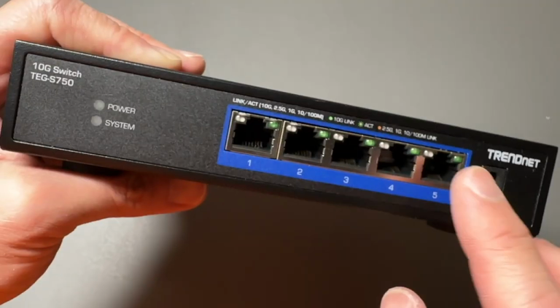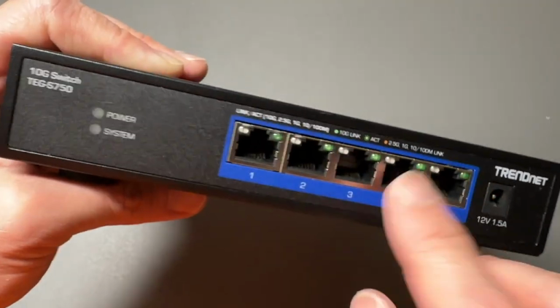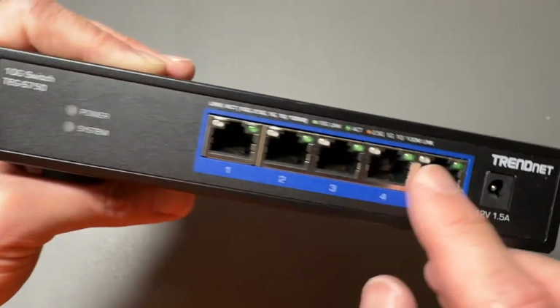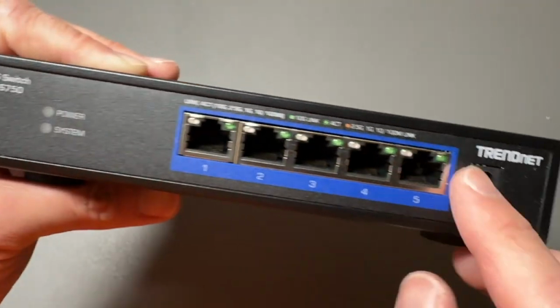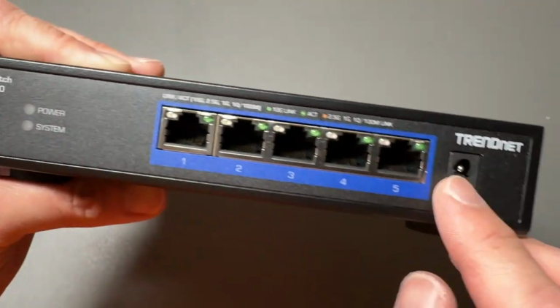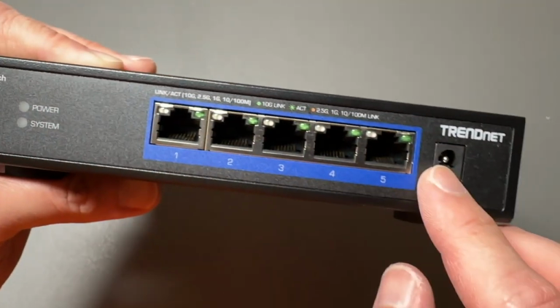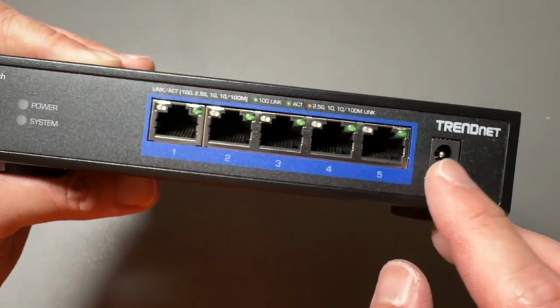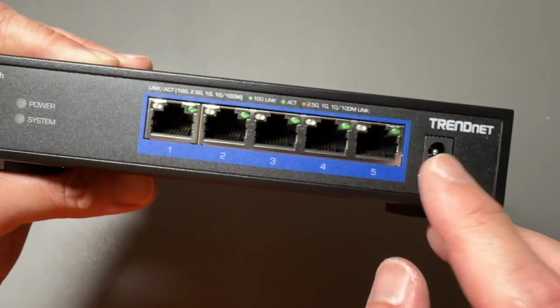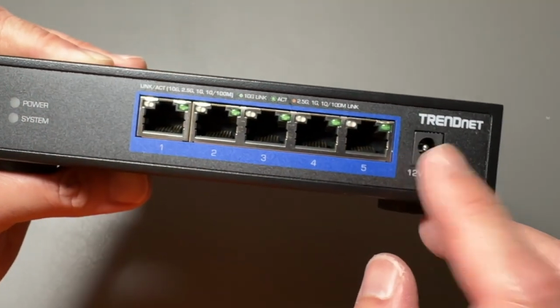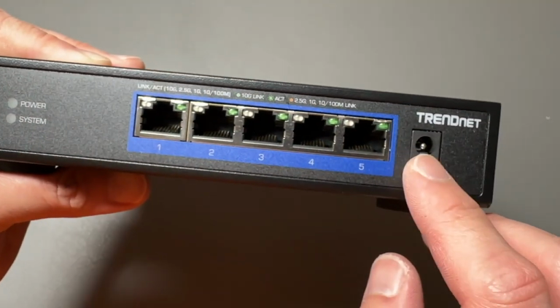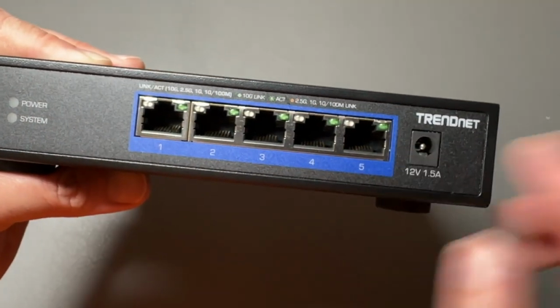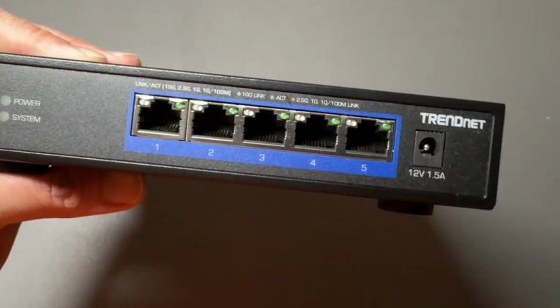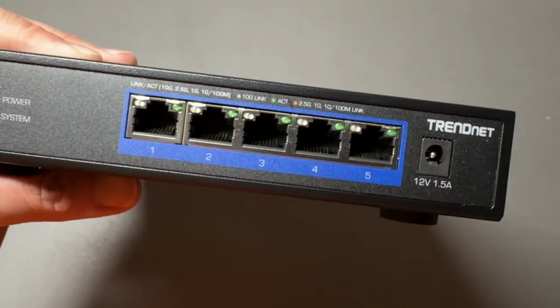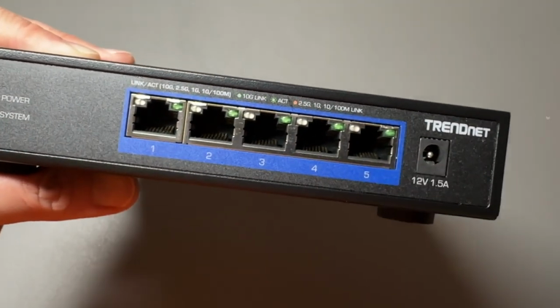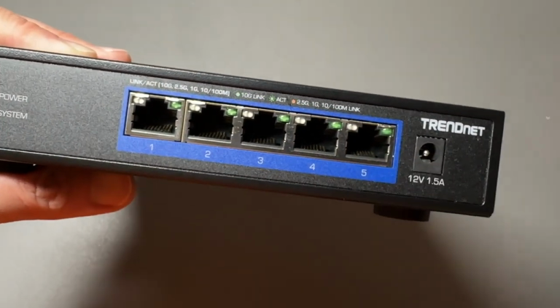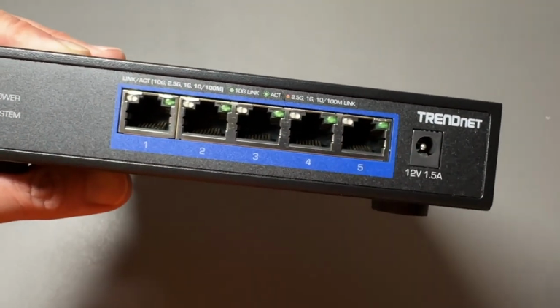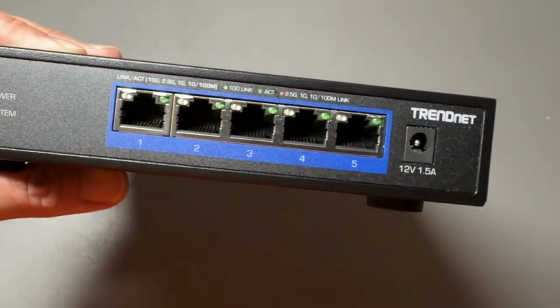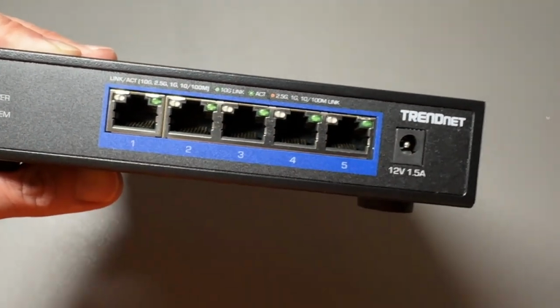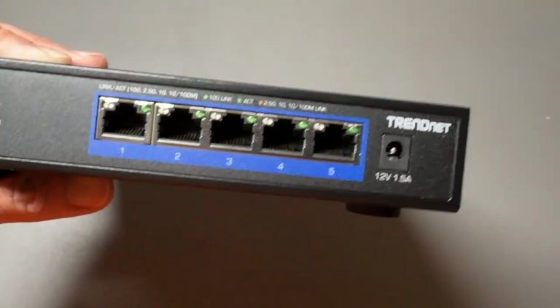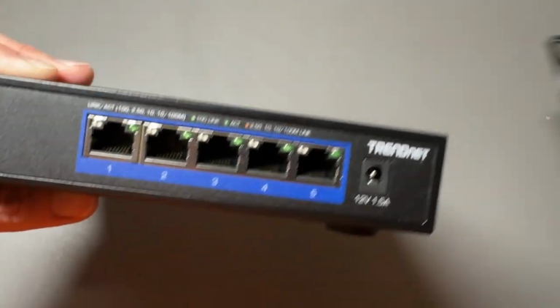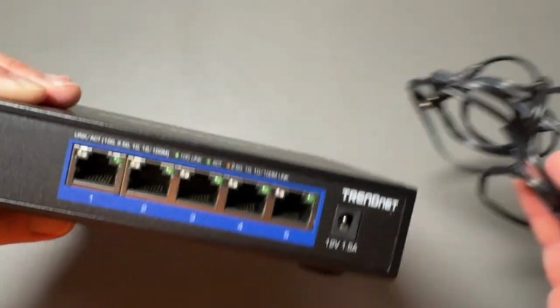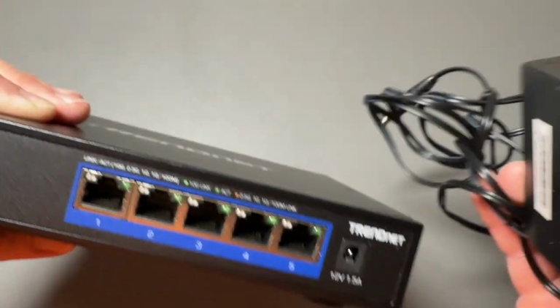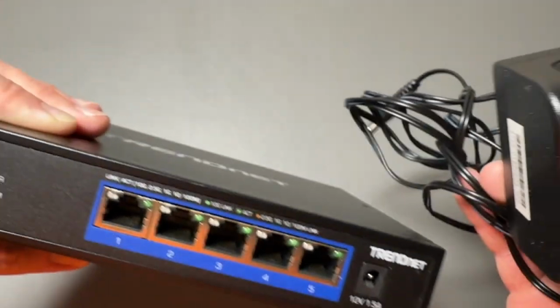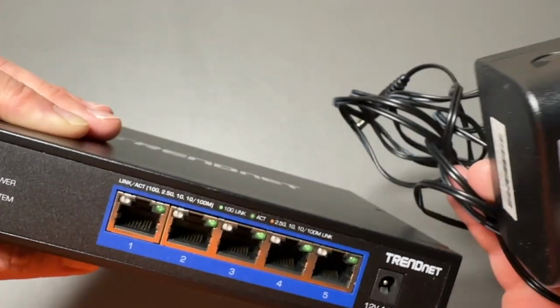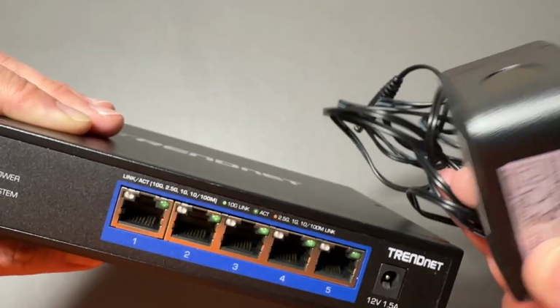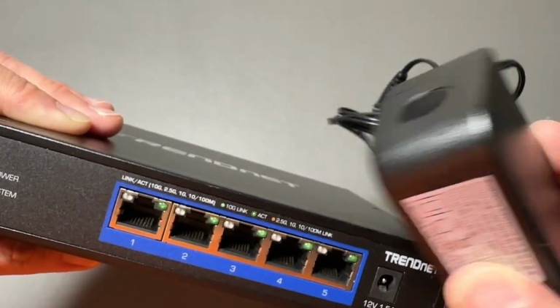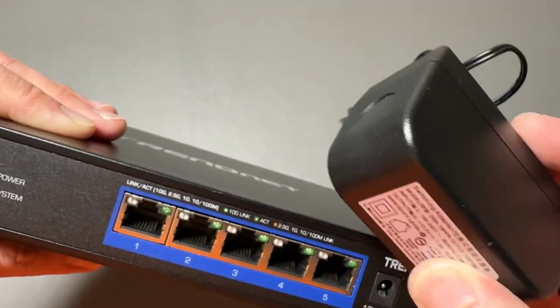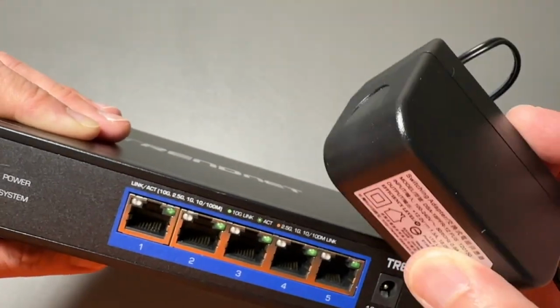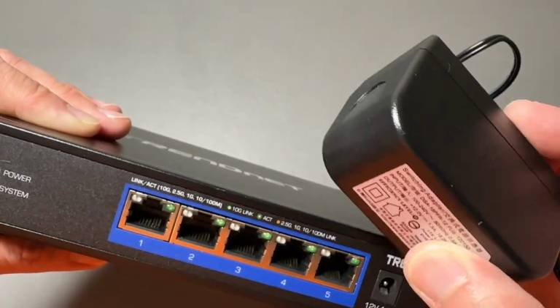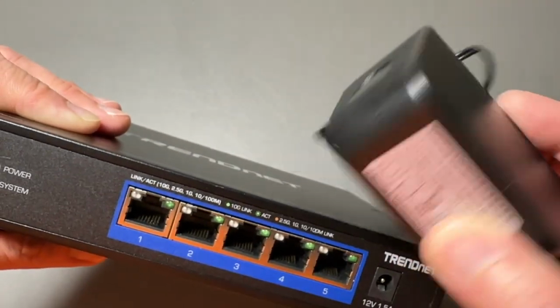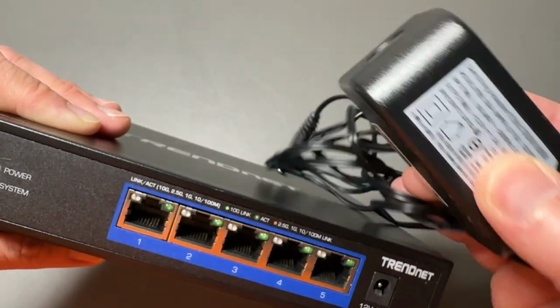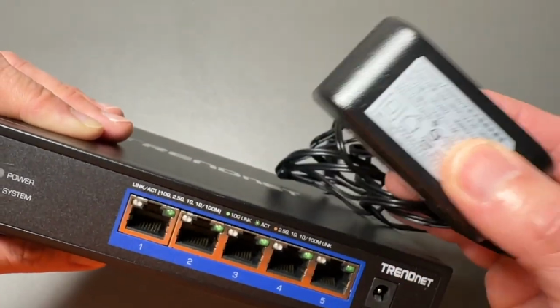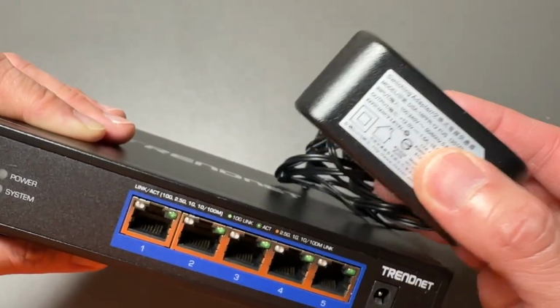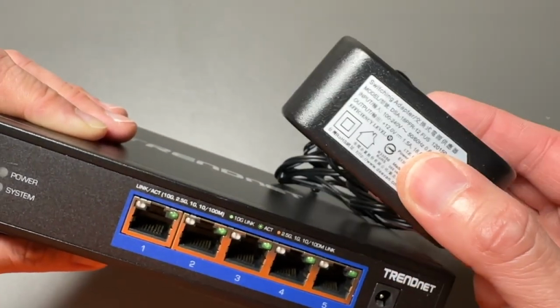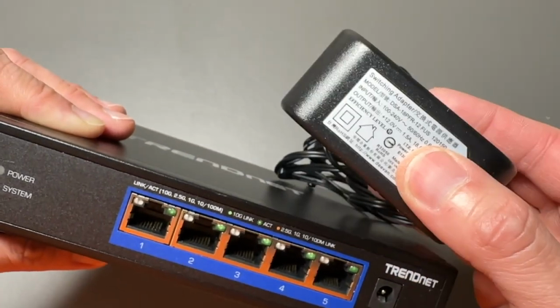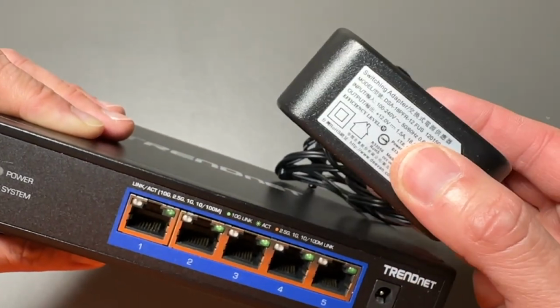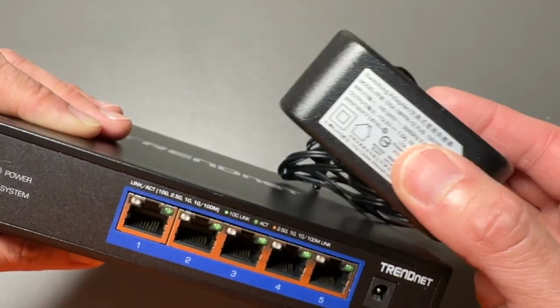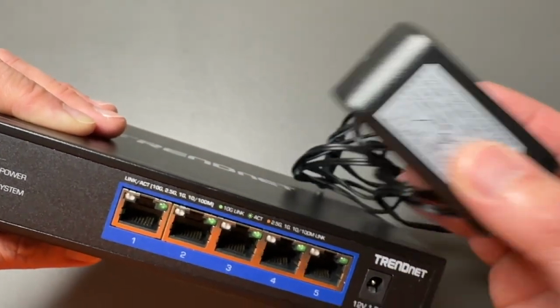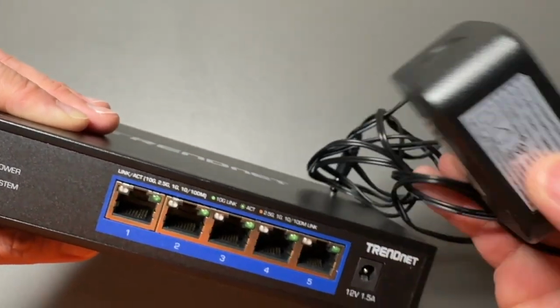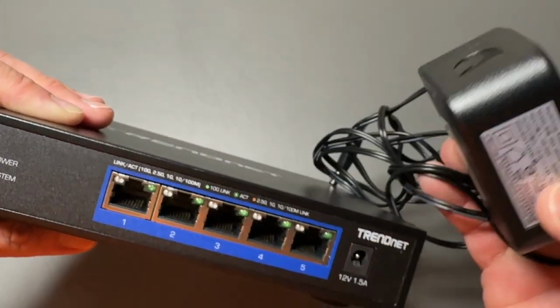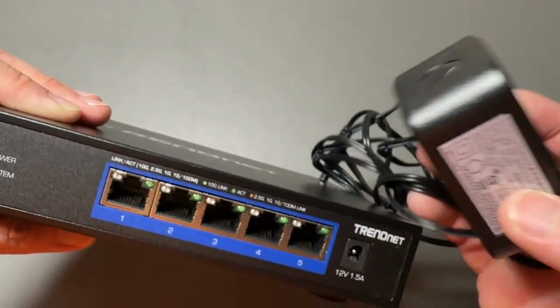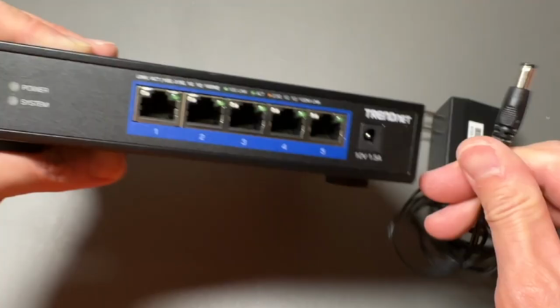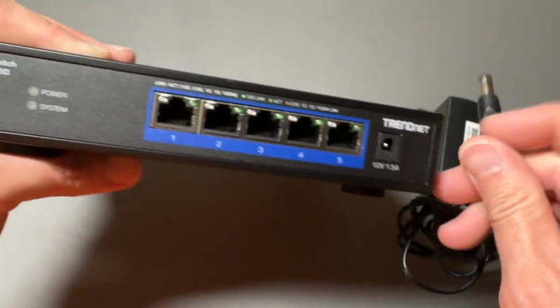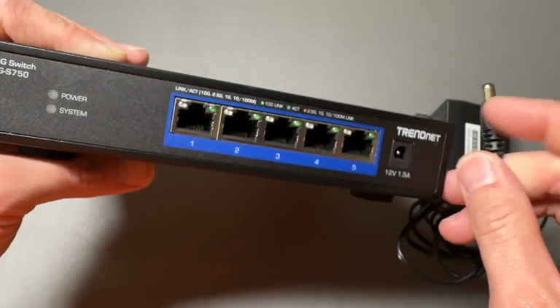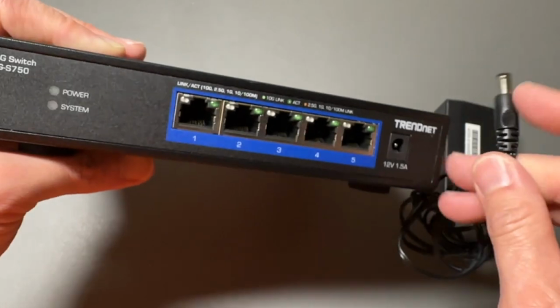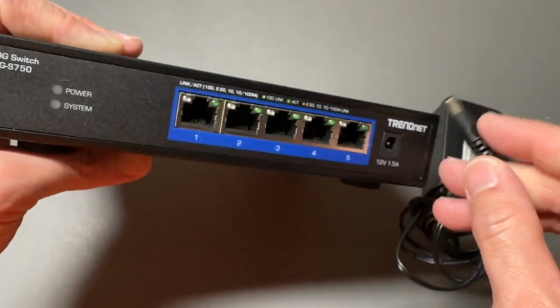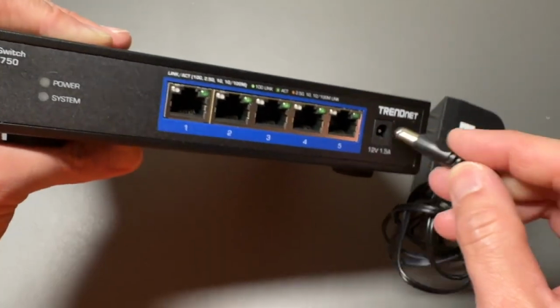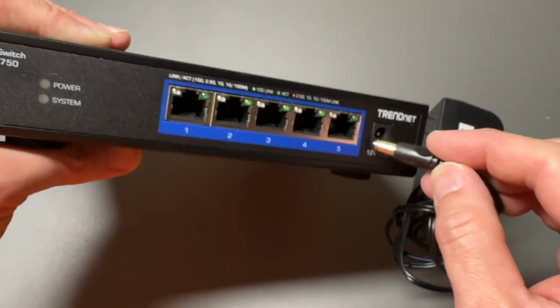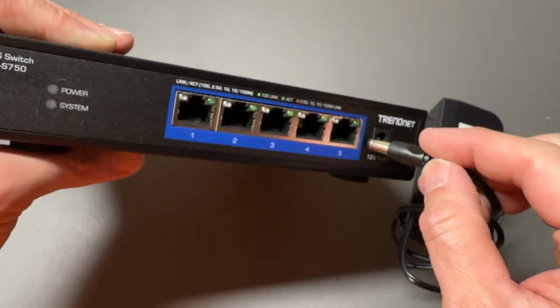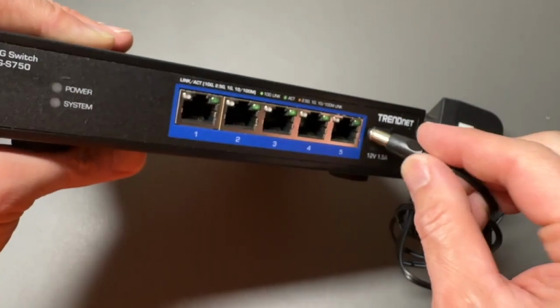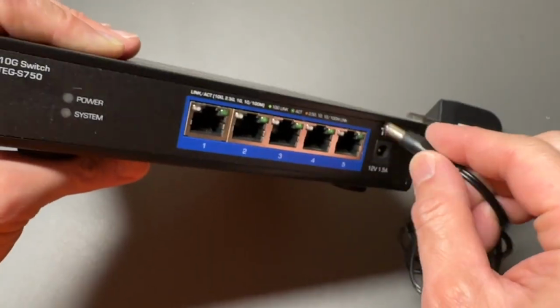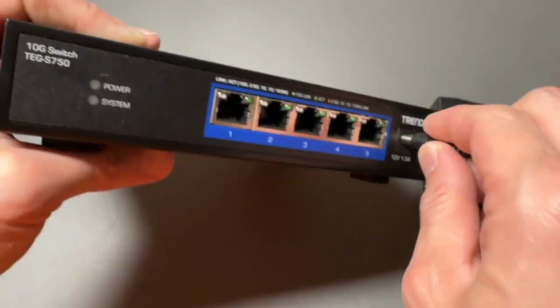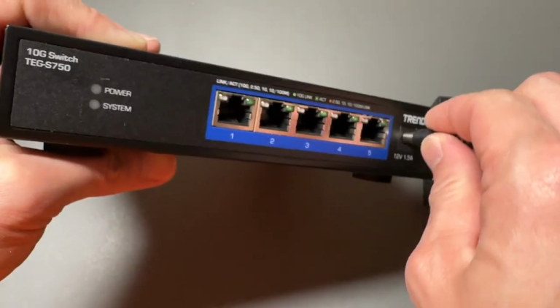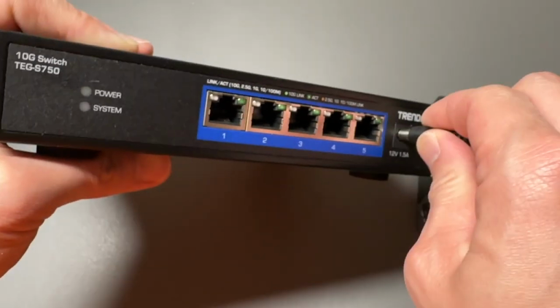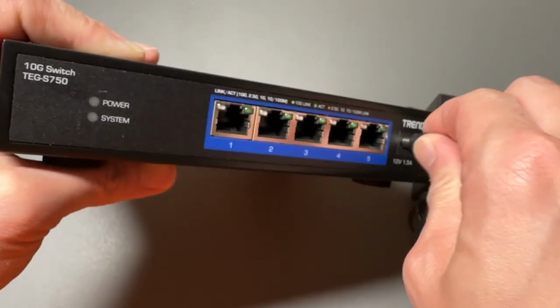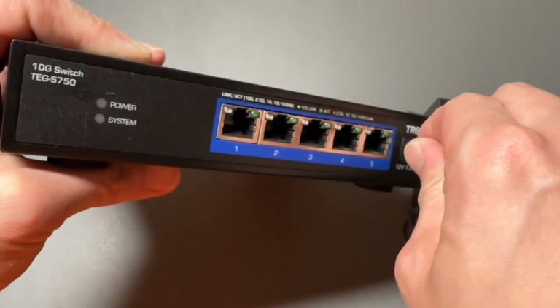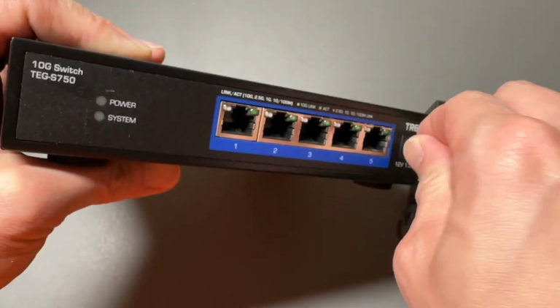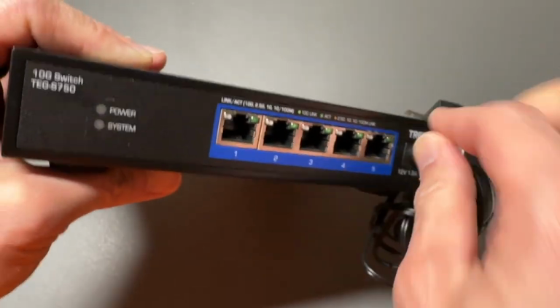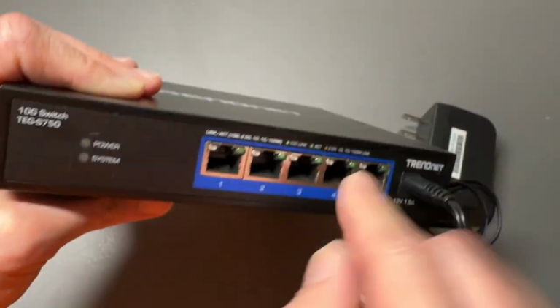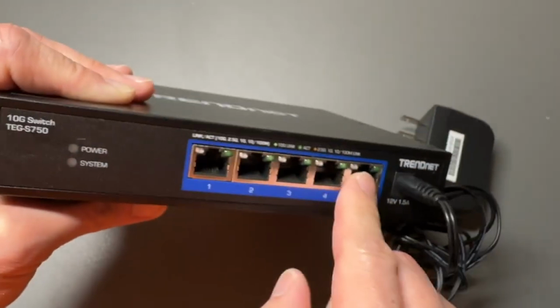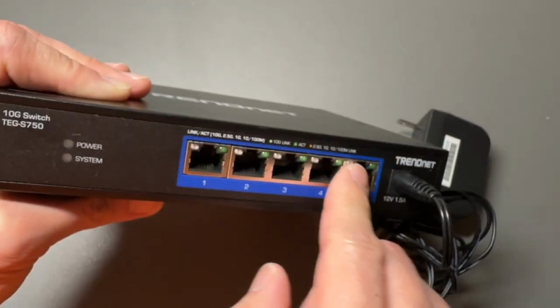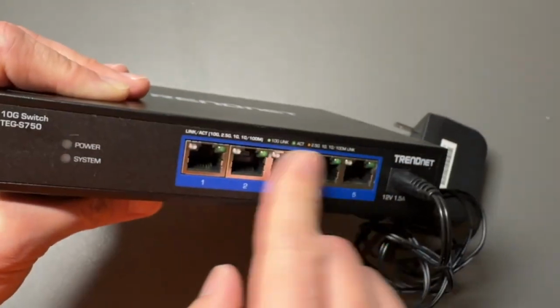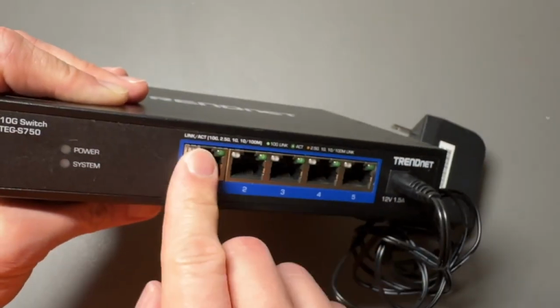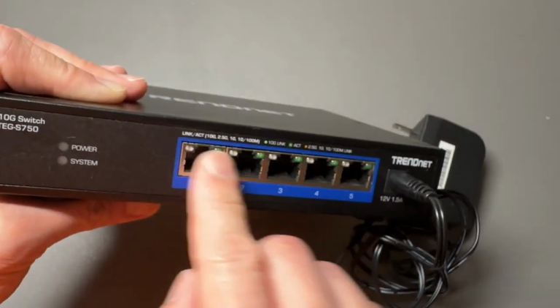The power adapter does connect to the front. This is the power adapter right here. It's a good size. It does plug into the front right where all your ports are.